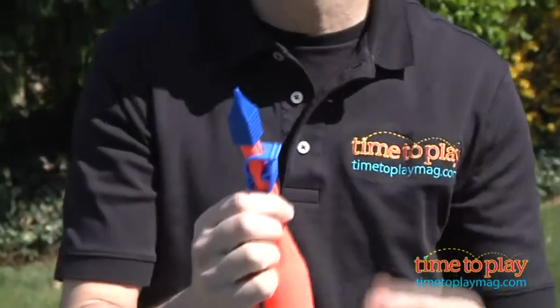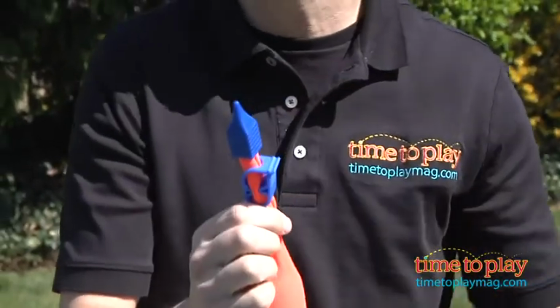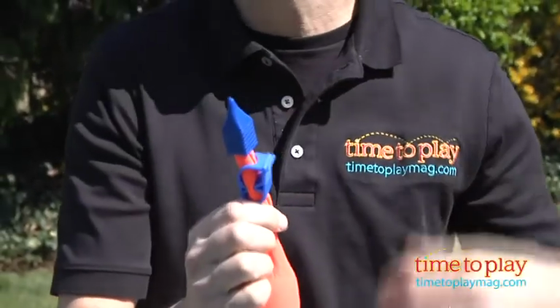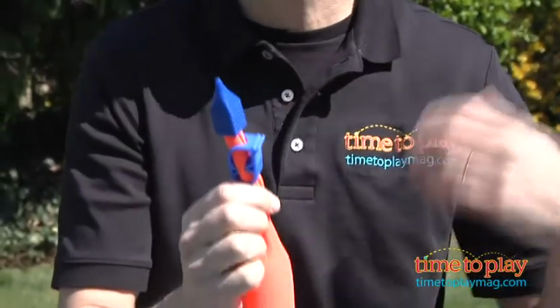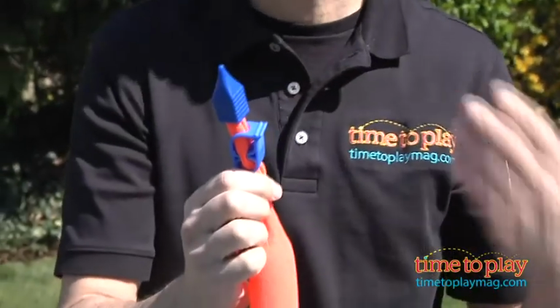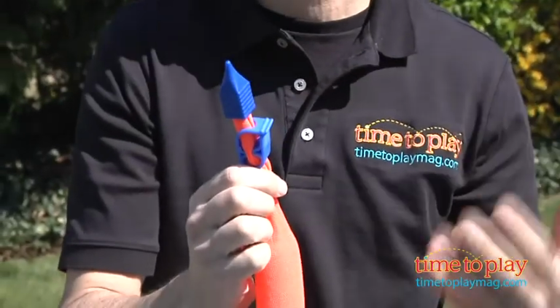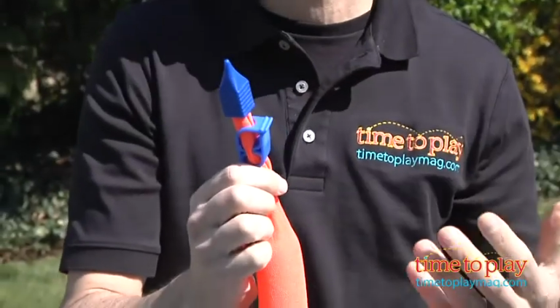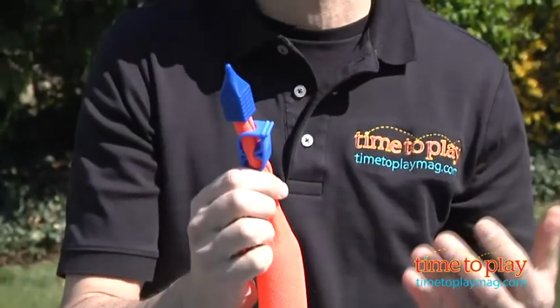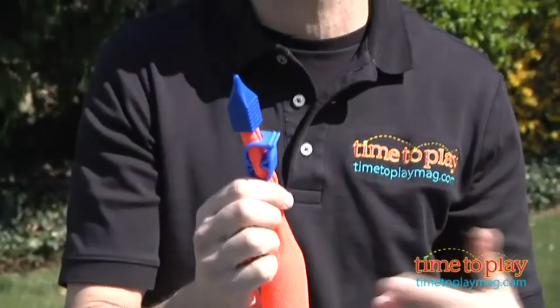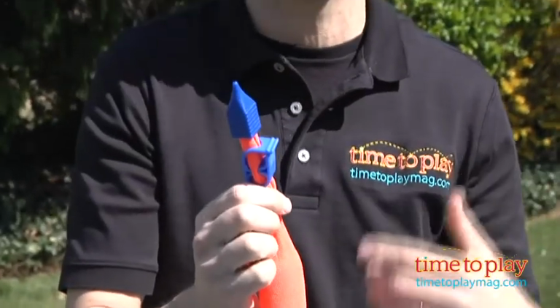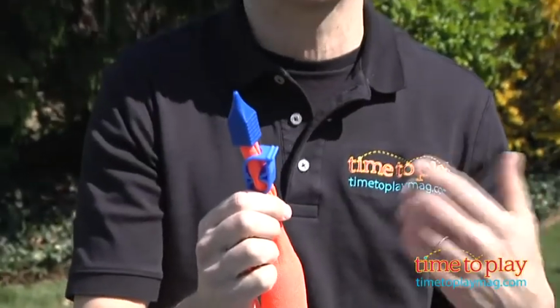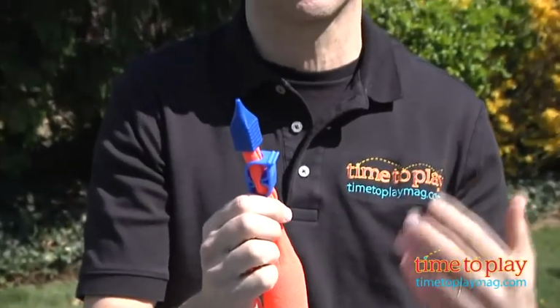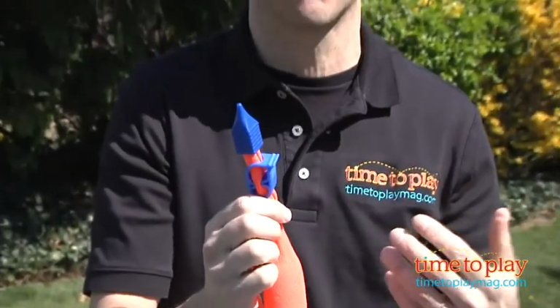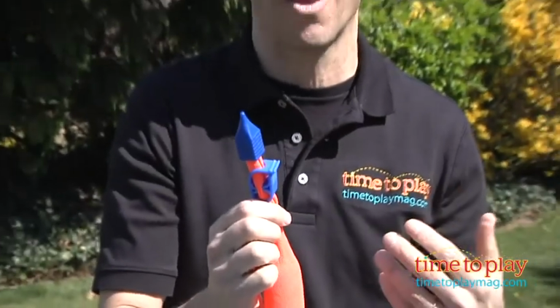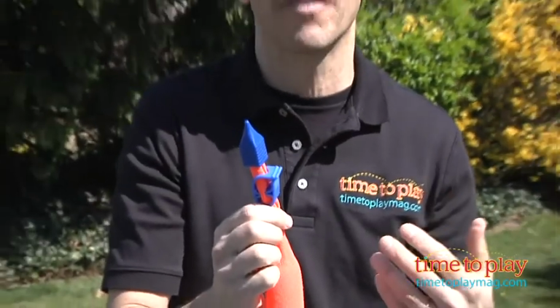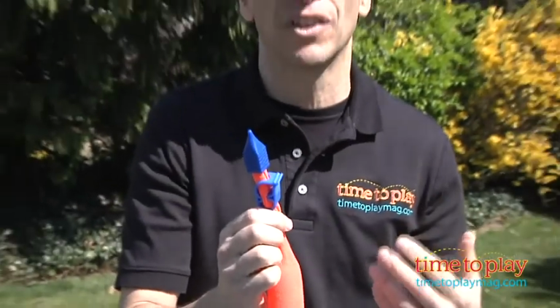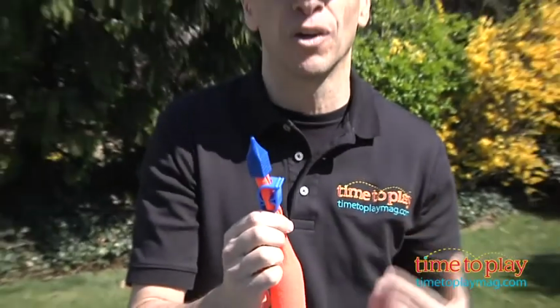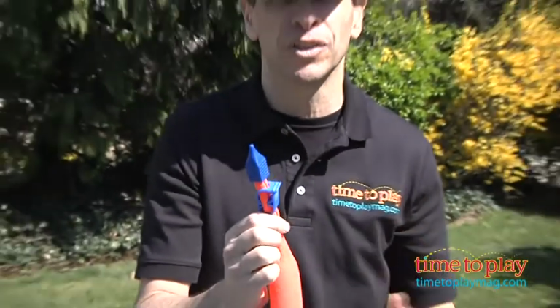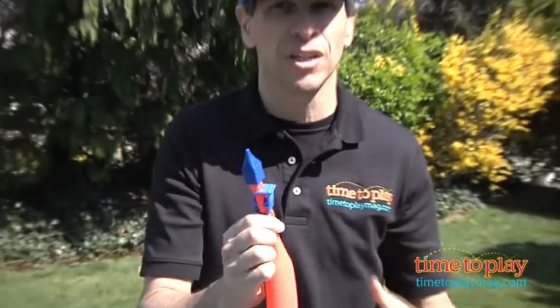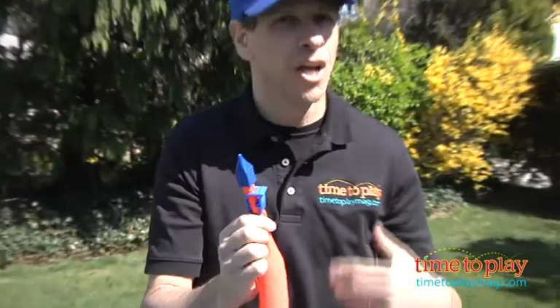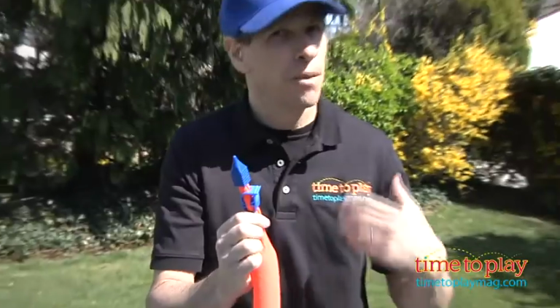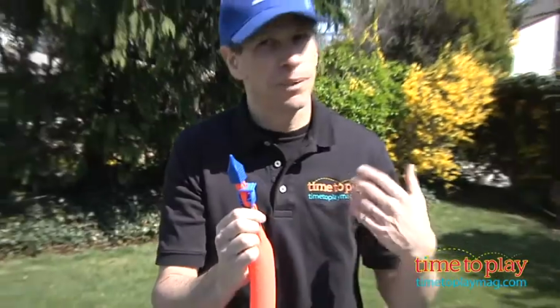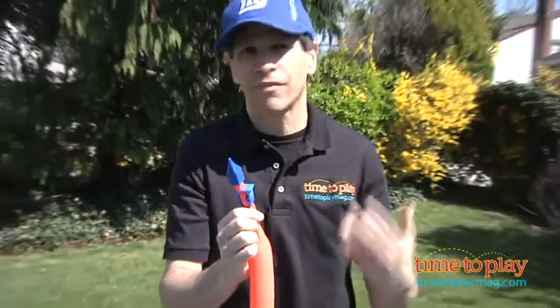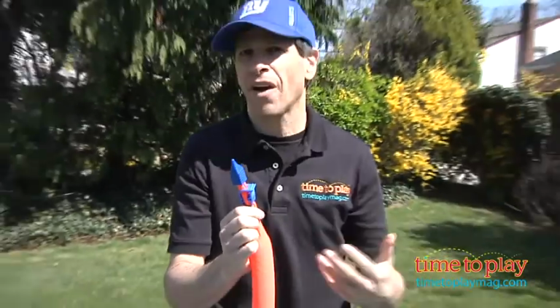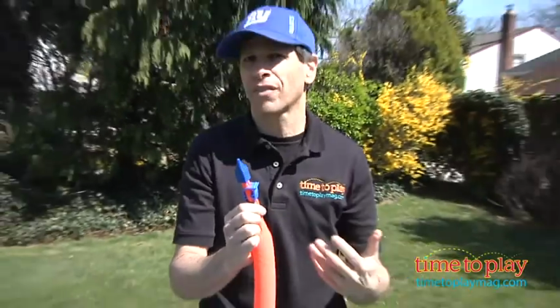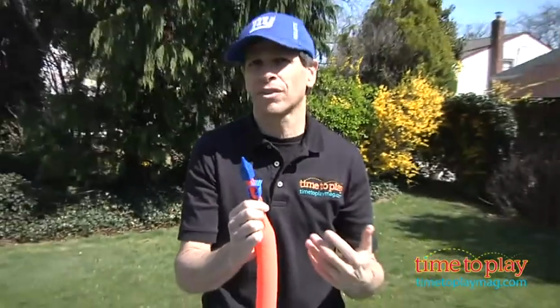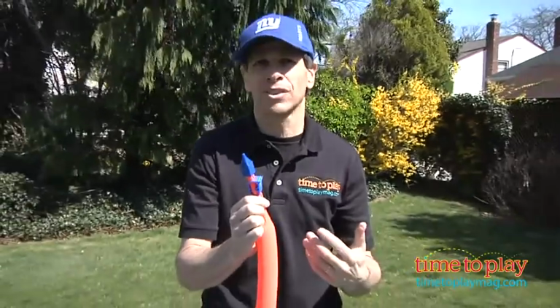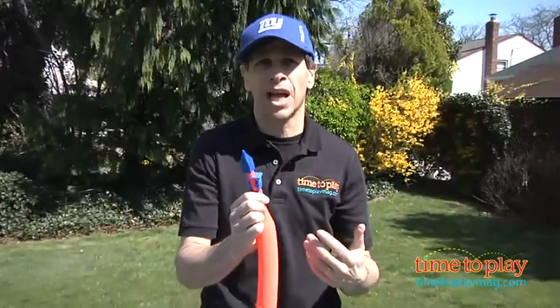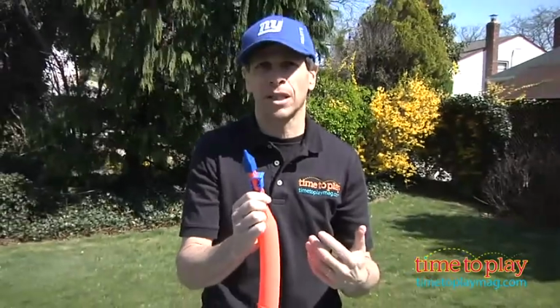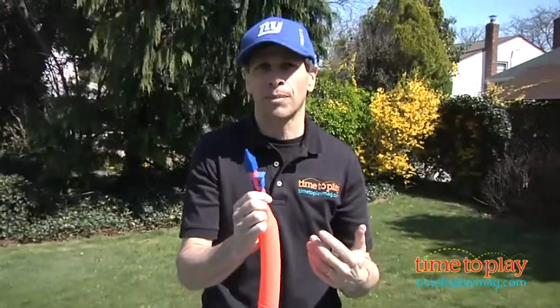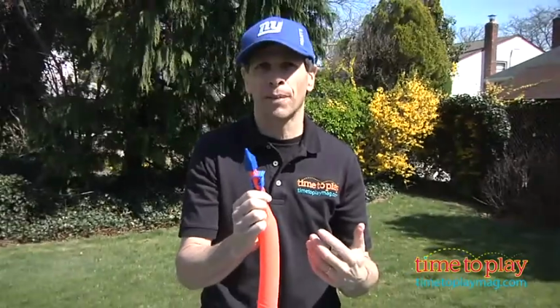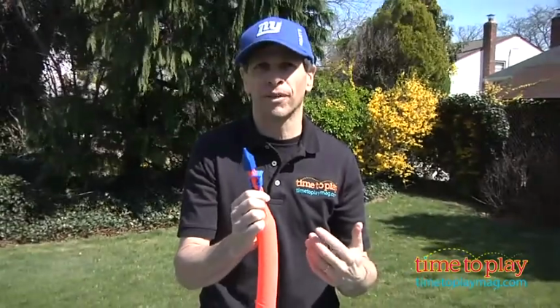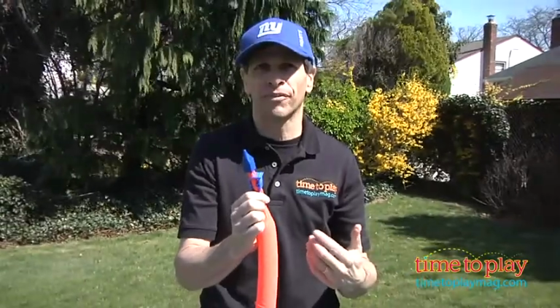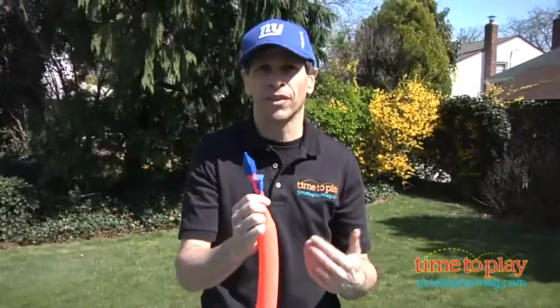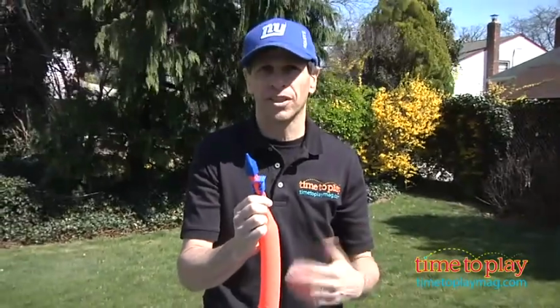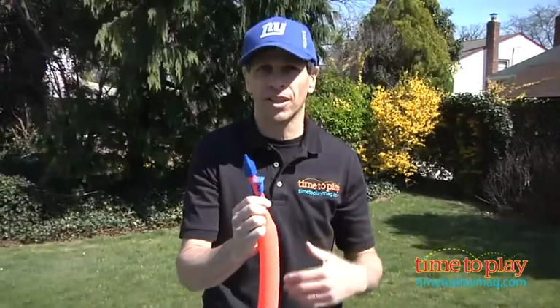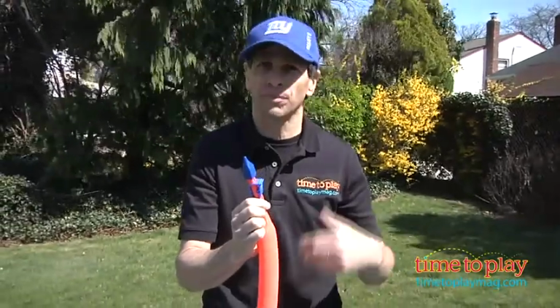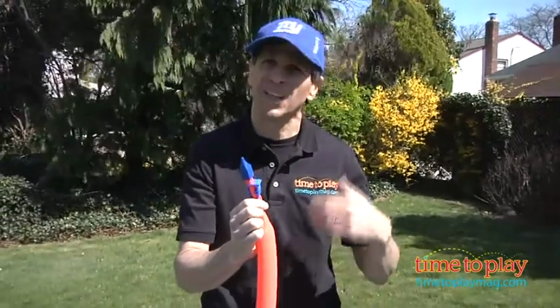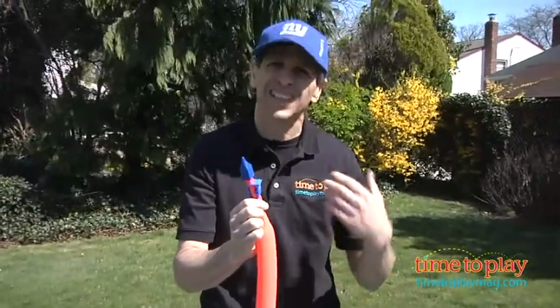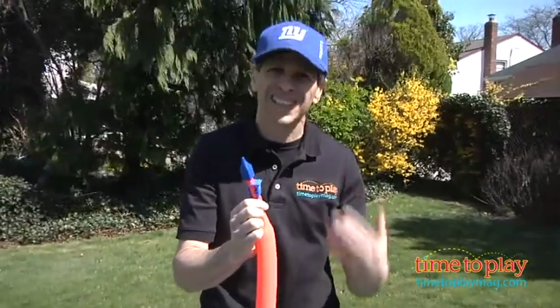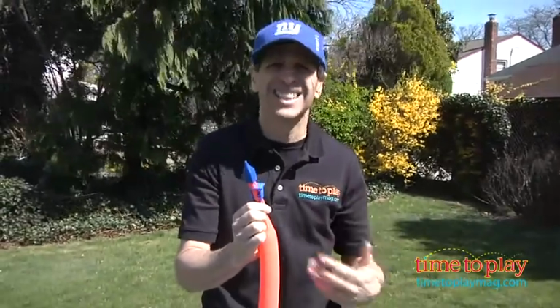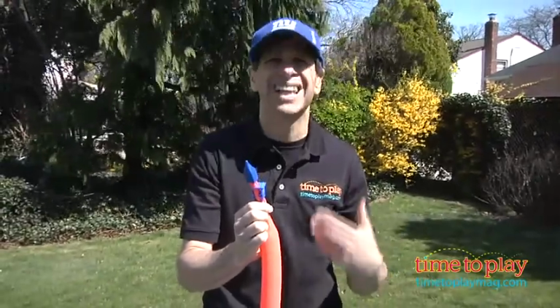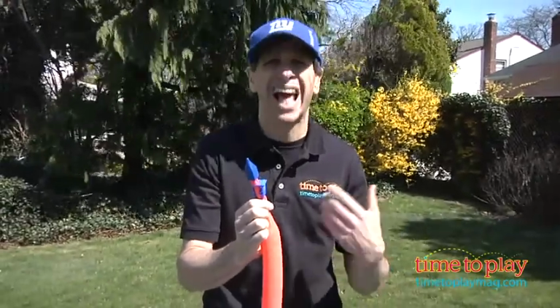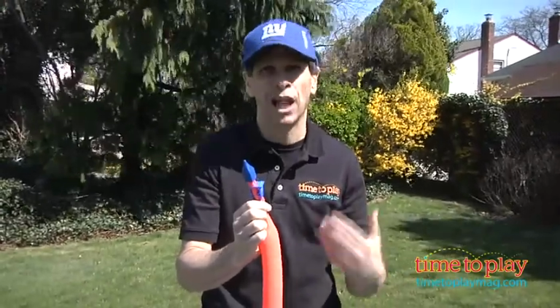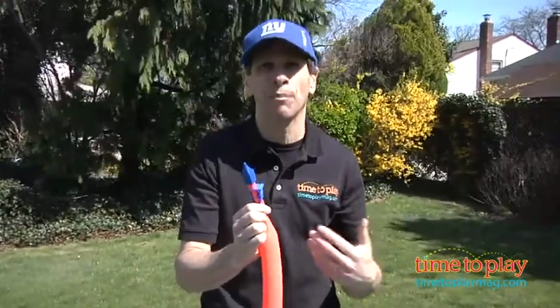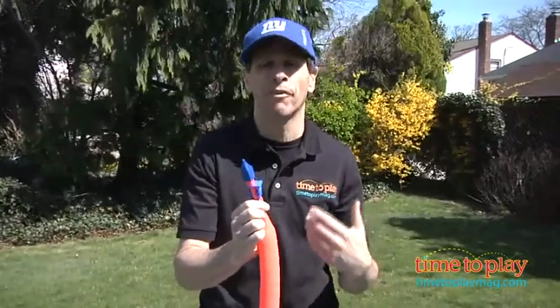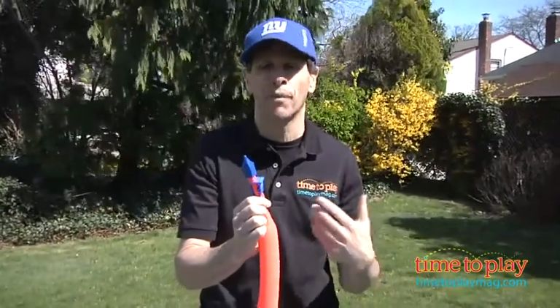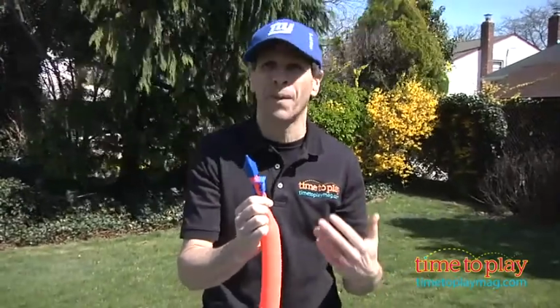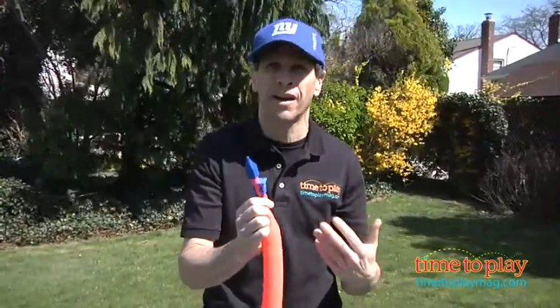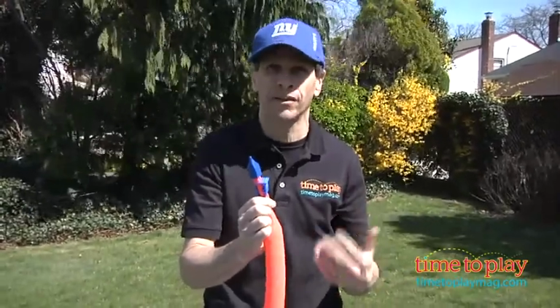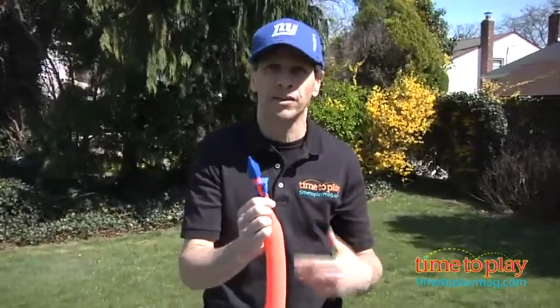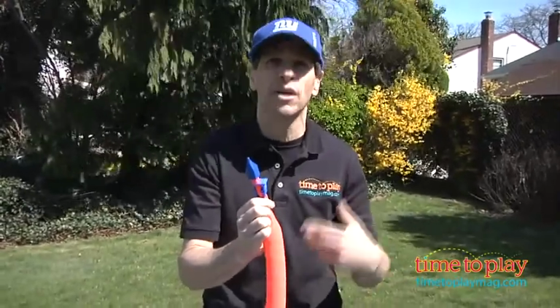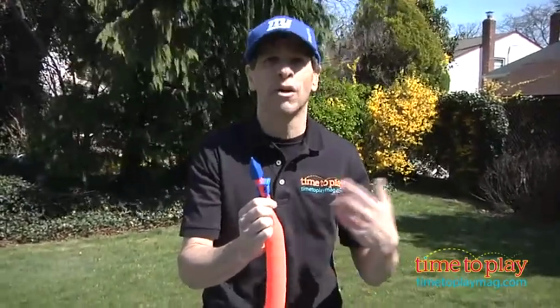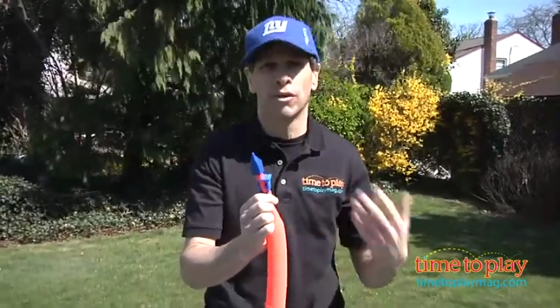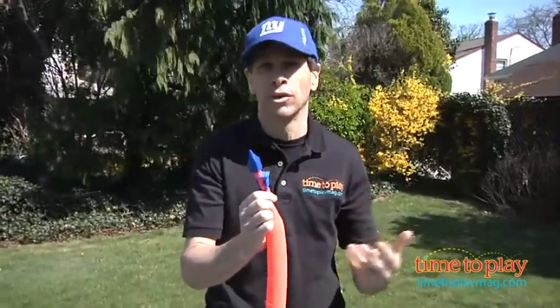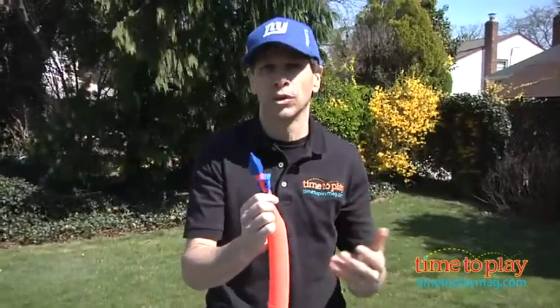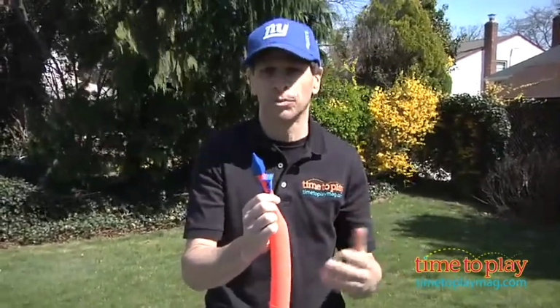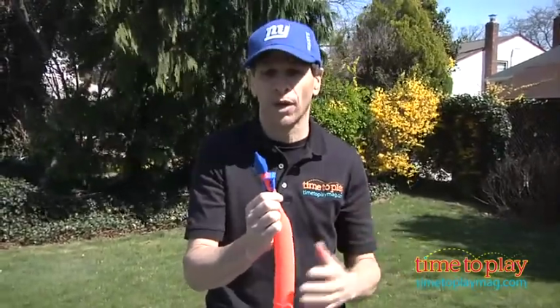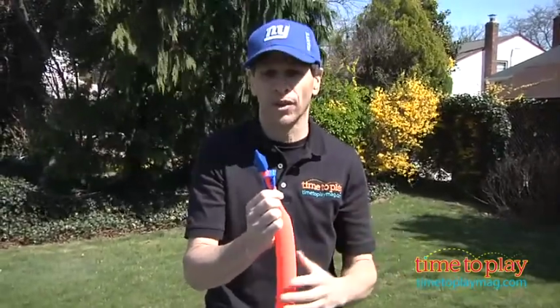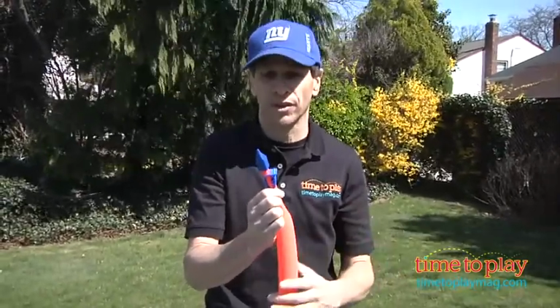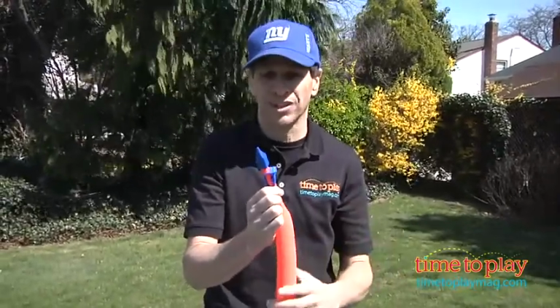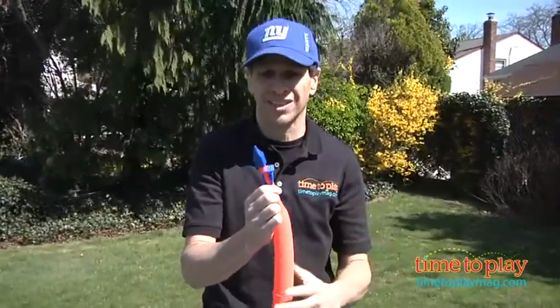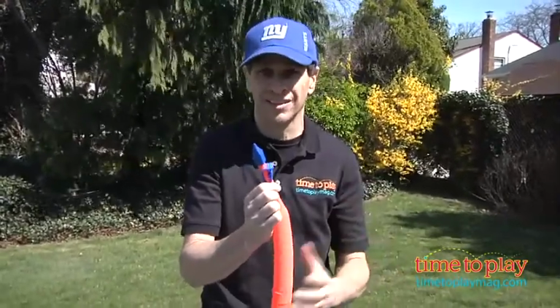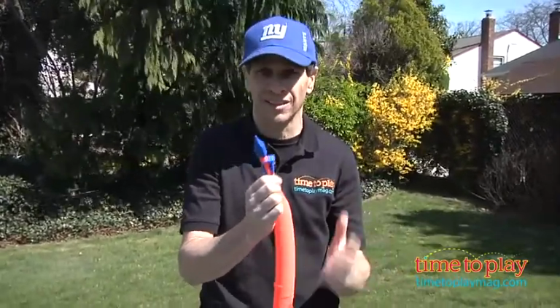Now this is for kids ages 5 and older, but a 5-year-old is not going to be able to fill this up. They're going to need the help of a parent or an older brother or sister.